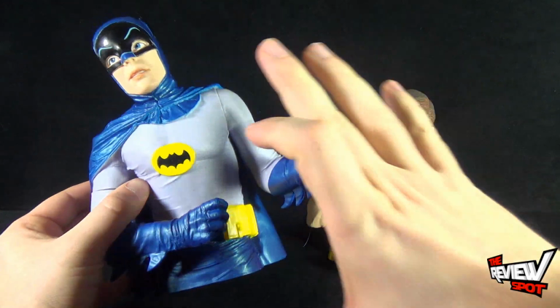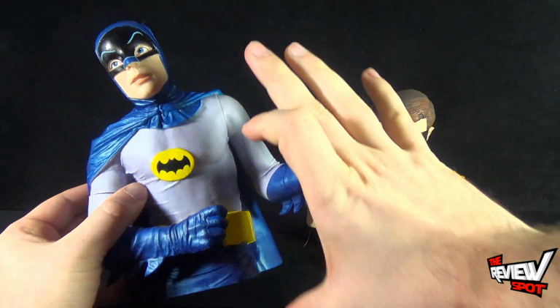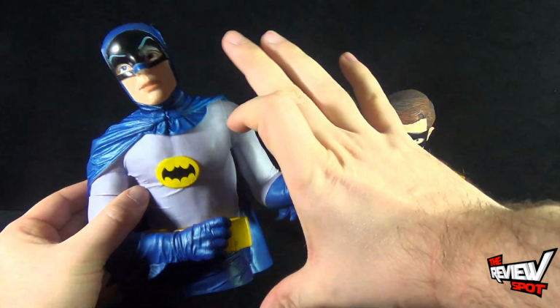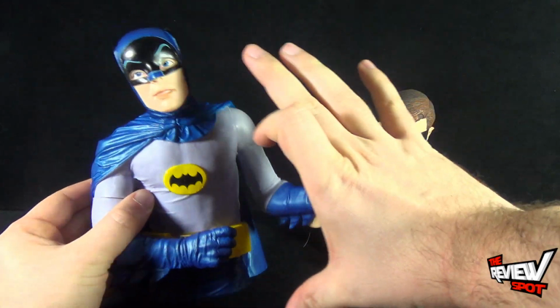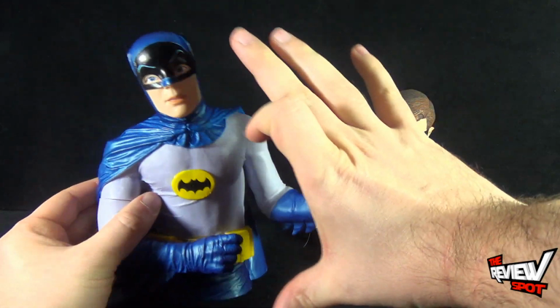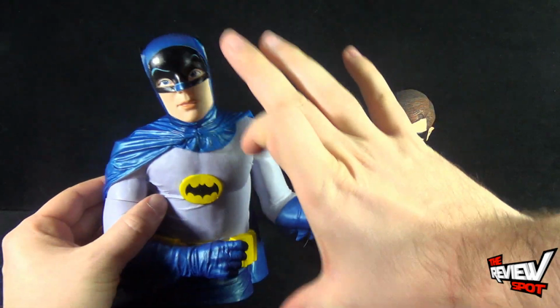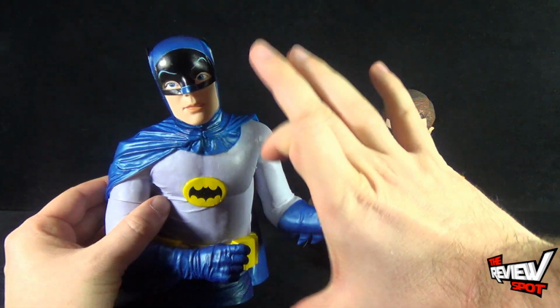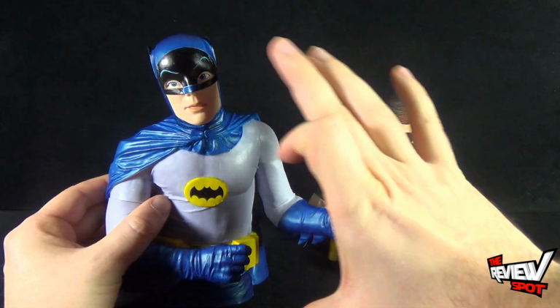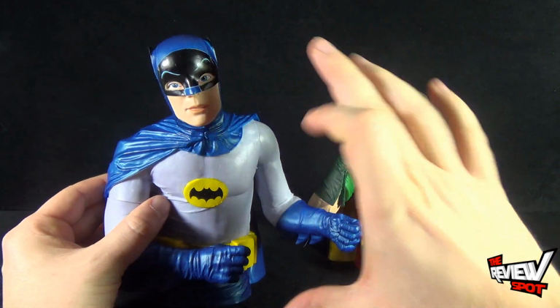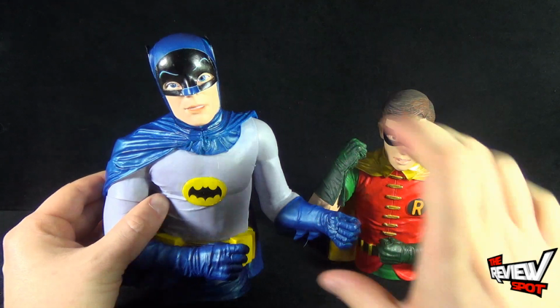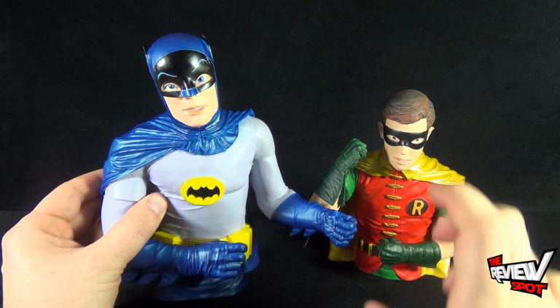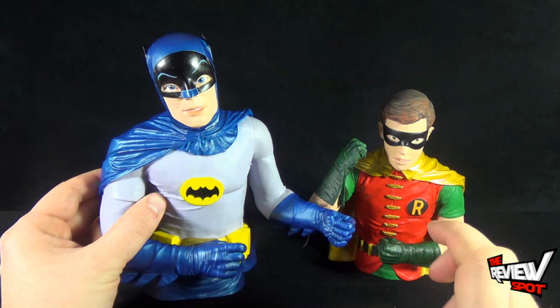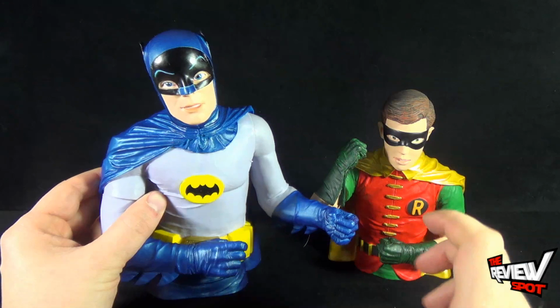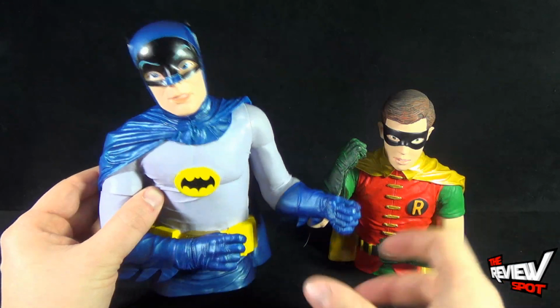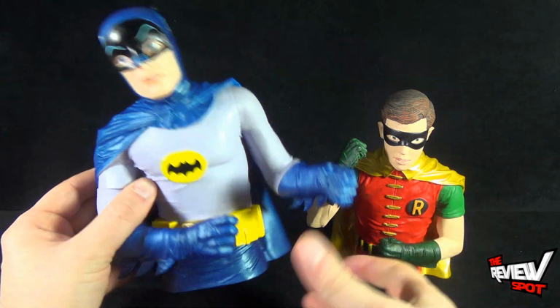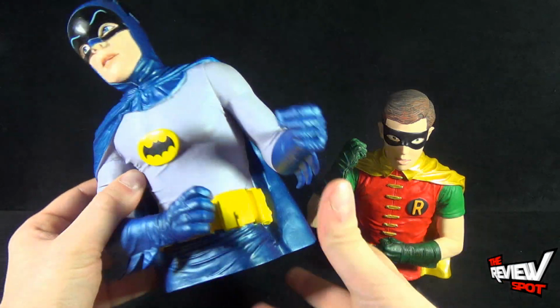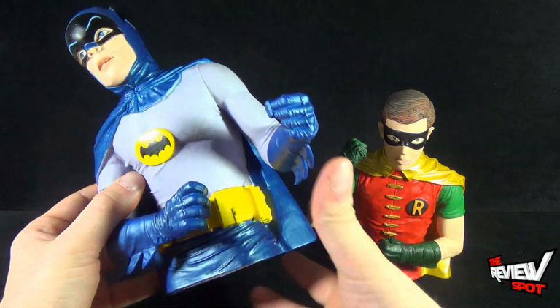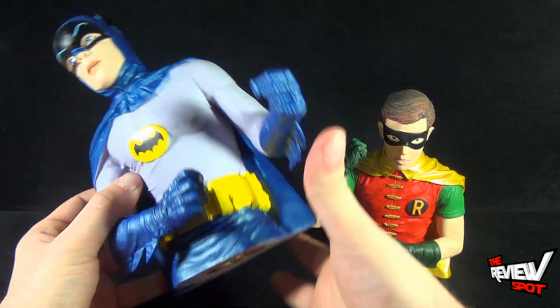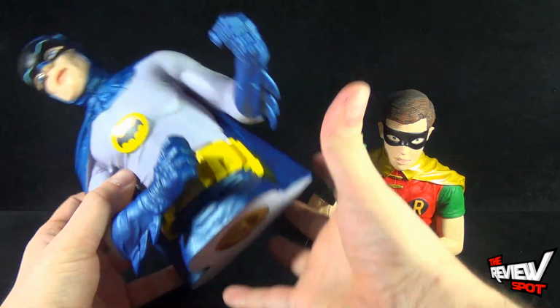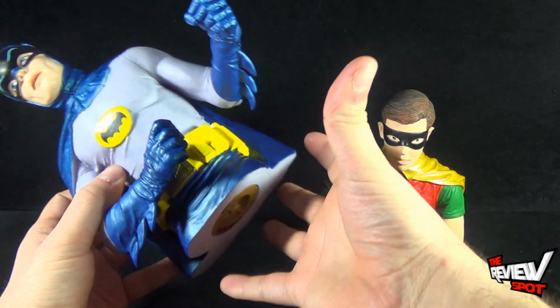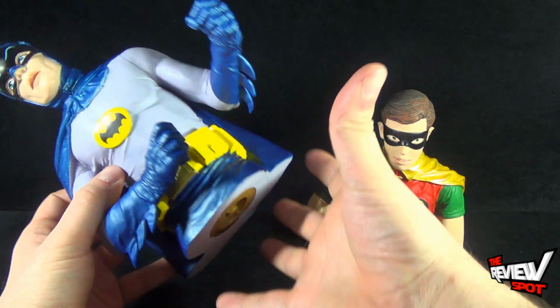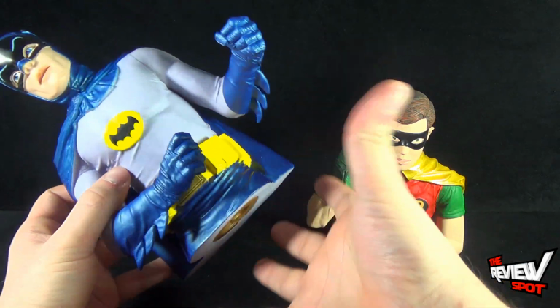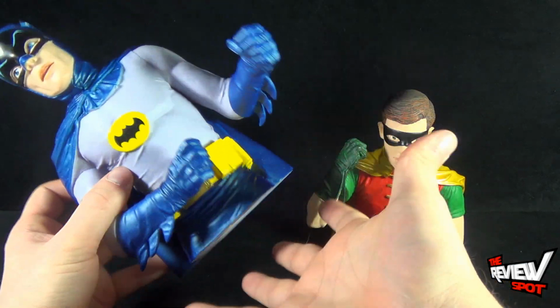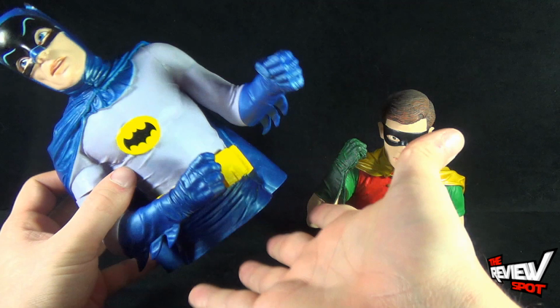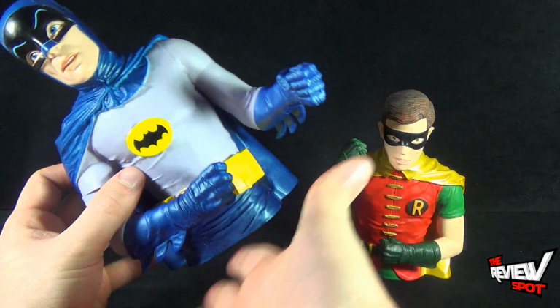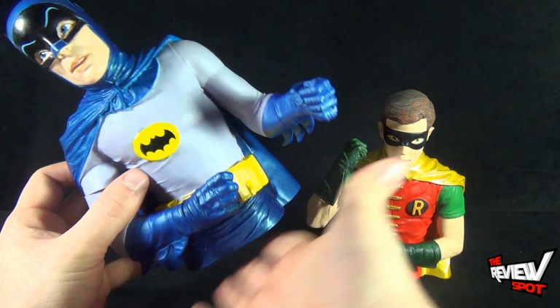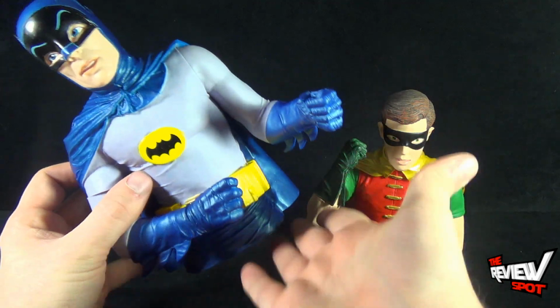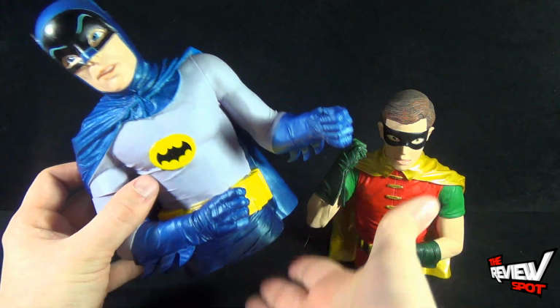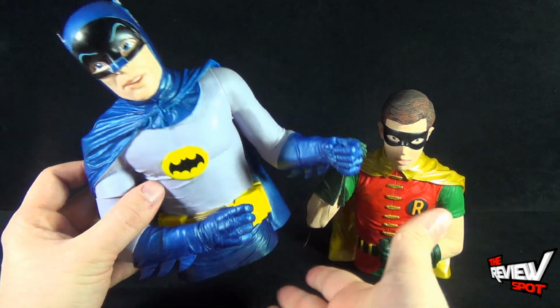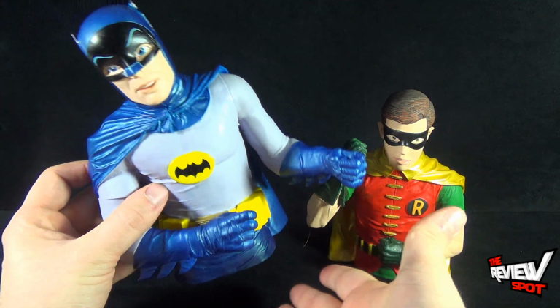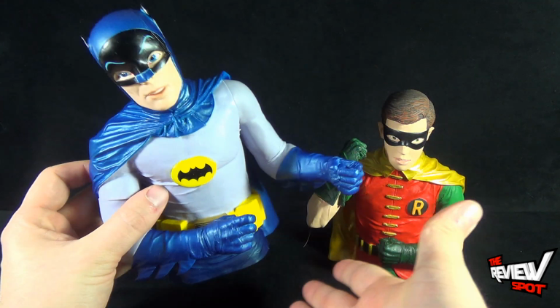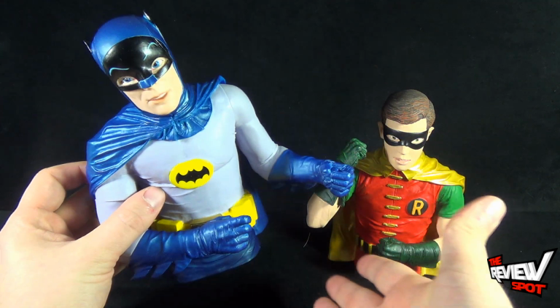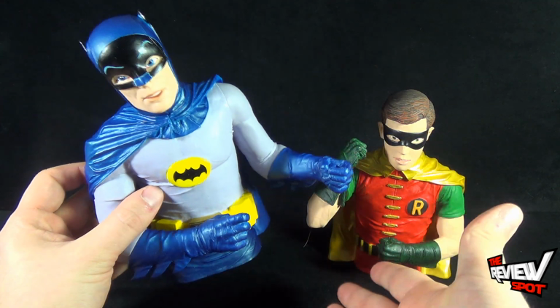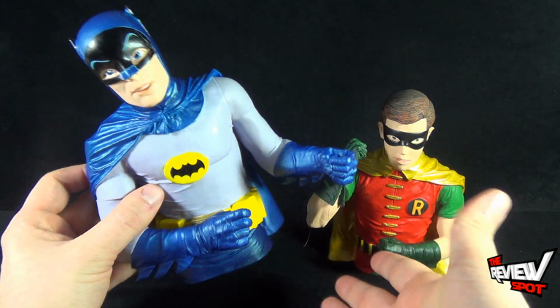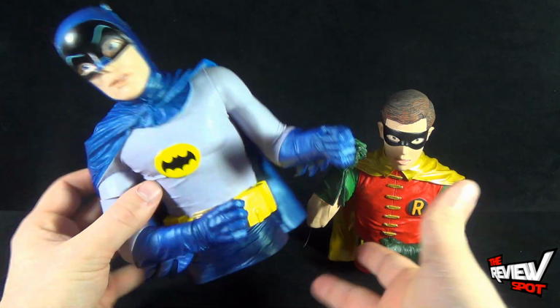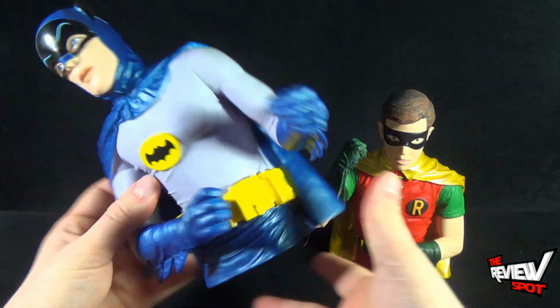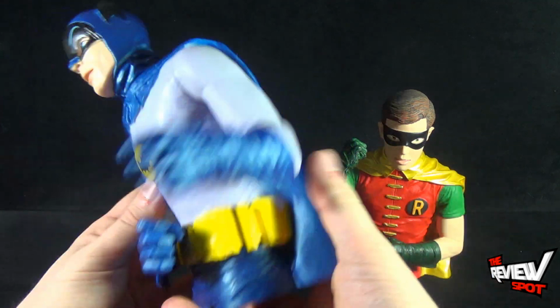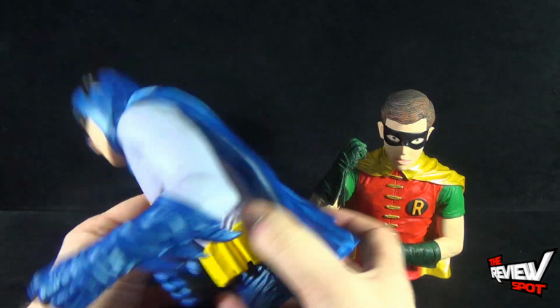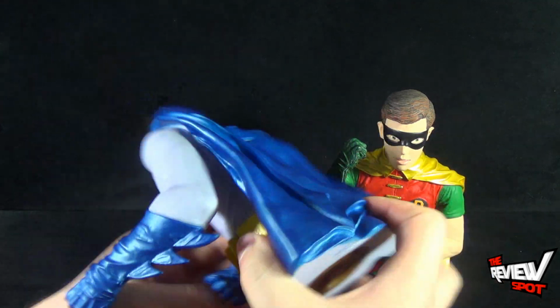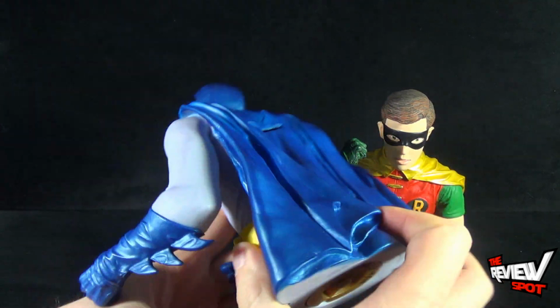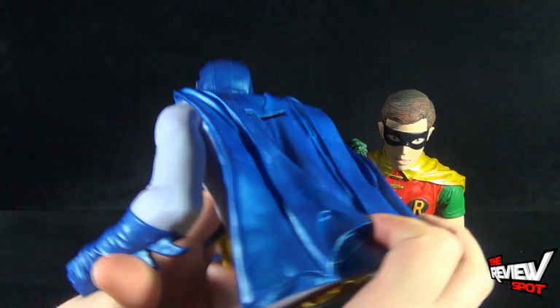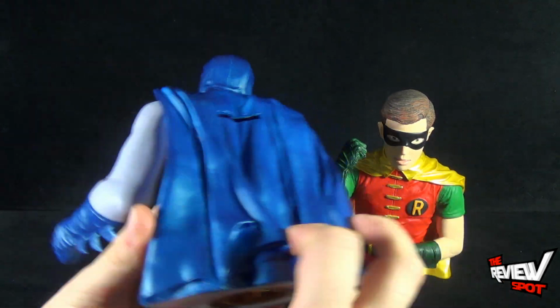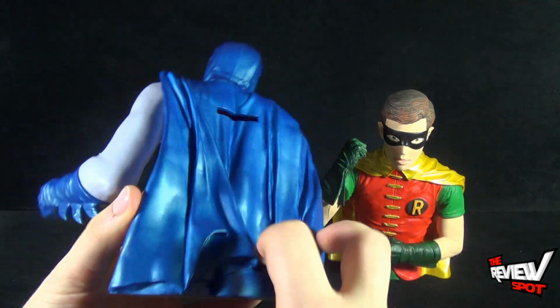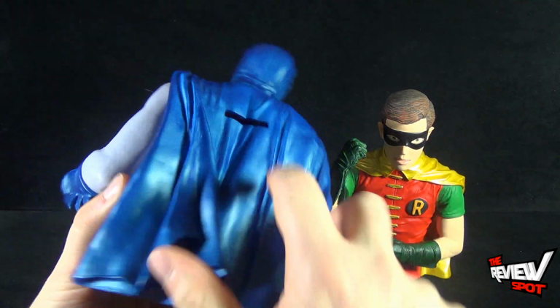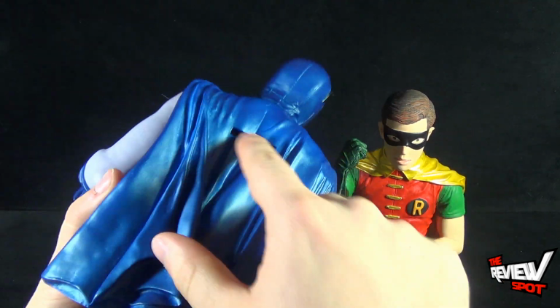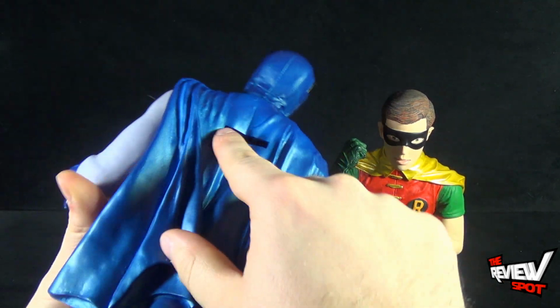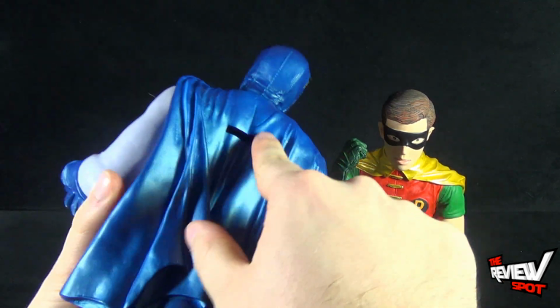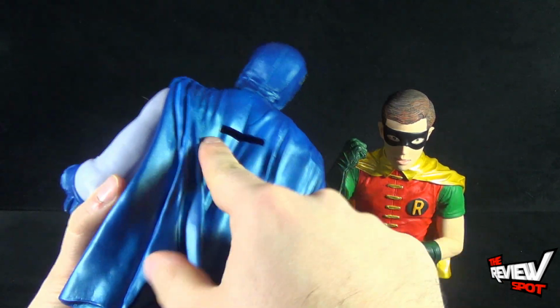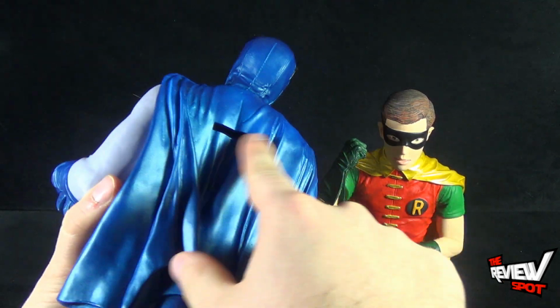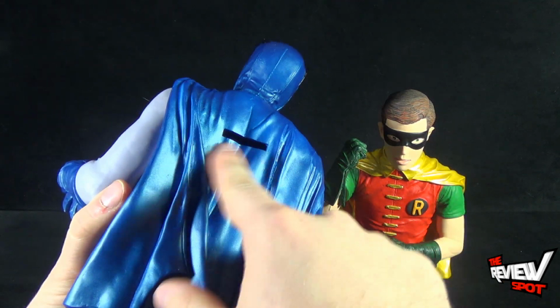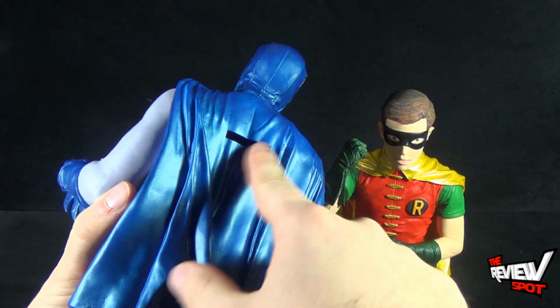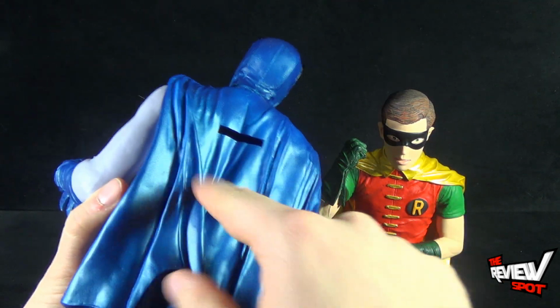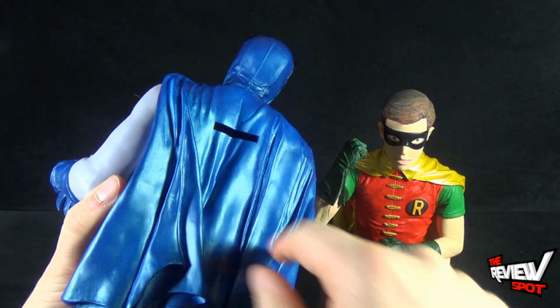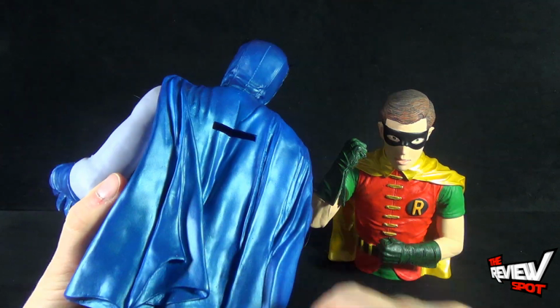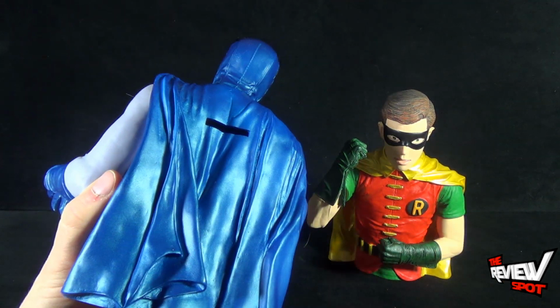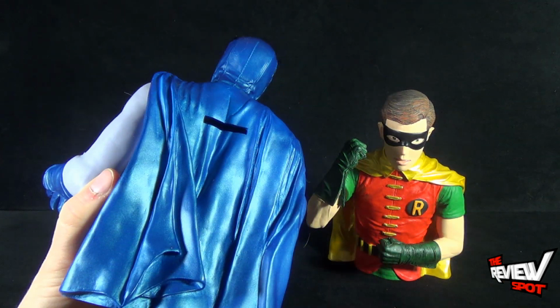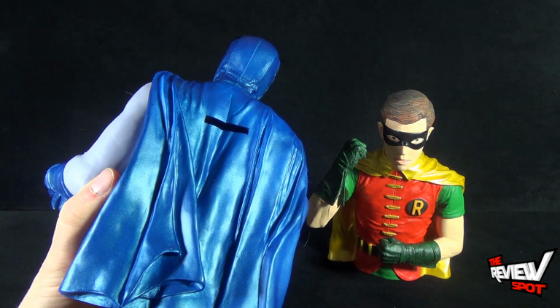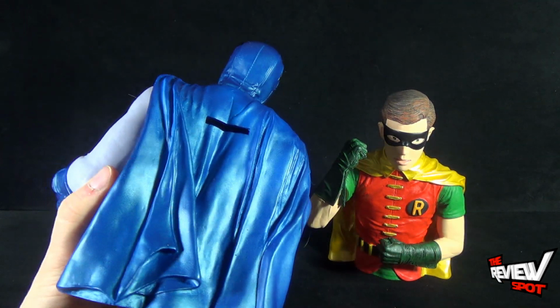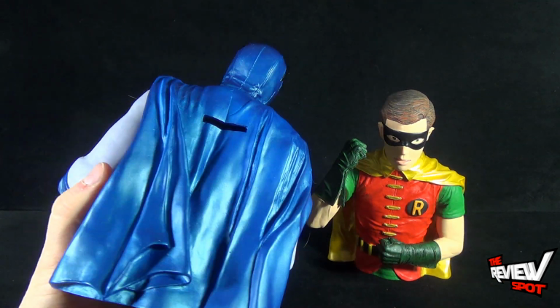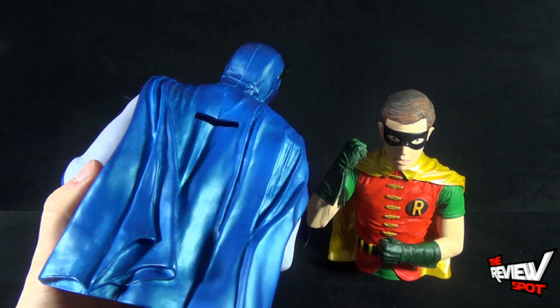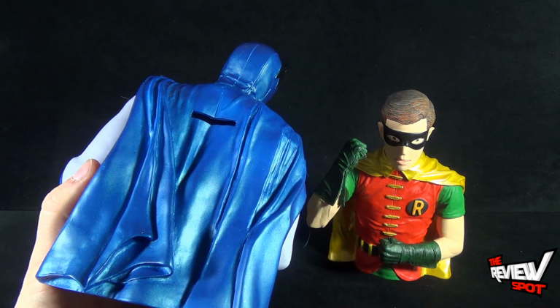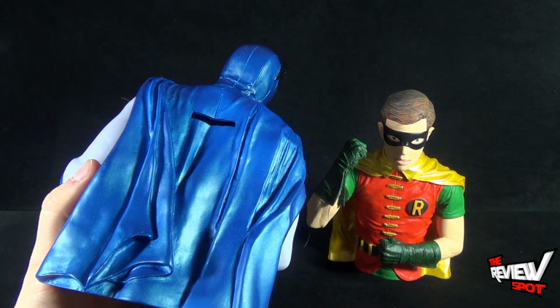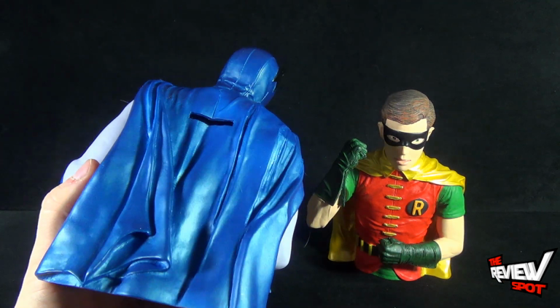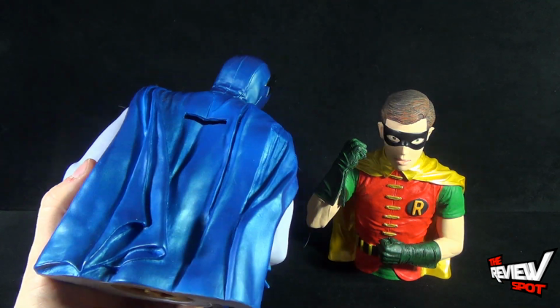Bust banks basically means it's just a half body — just the bust itself — and then you've got your coin slot on the backs there.